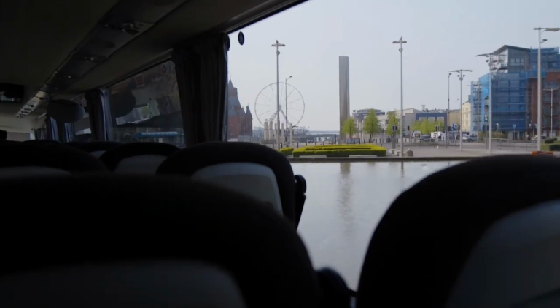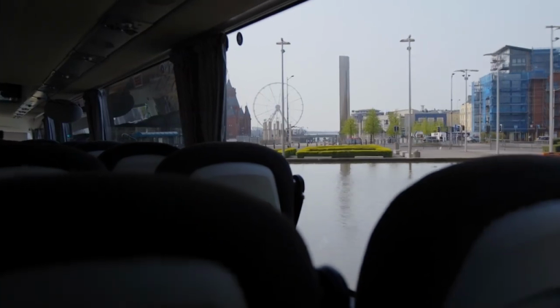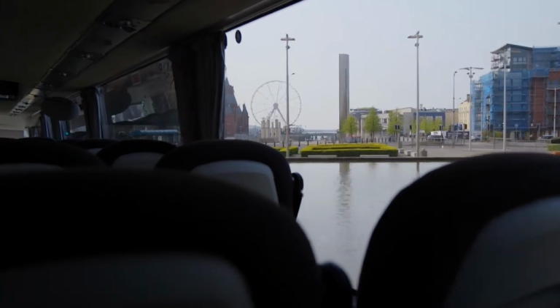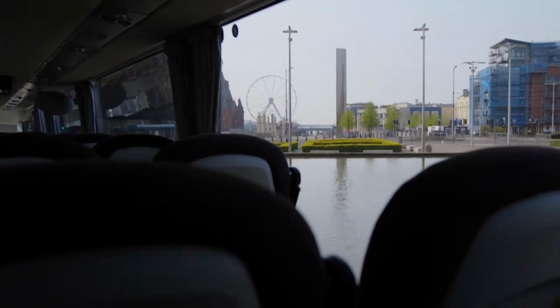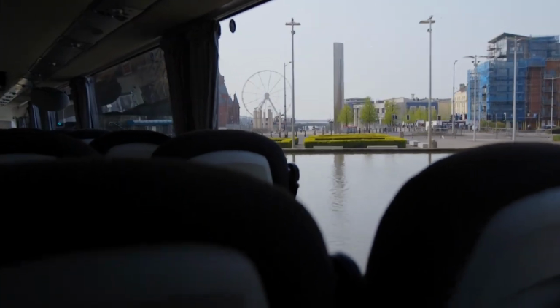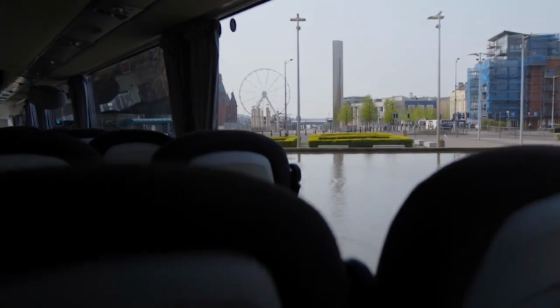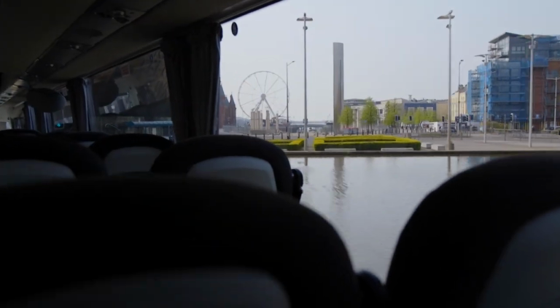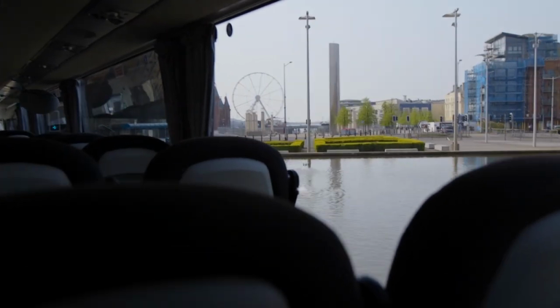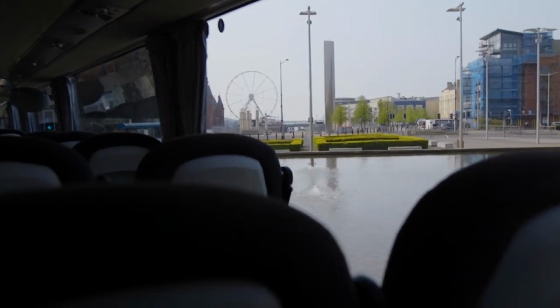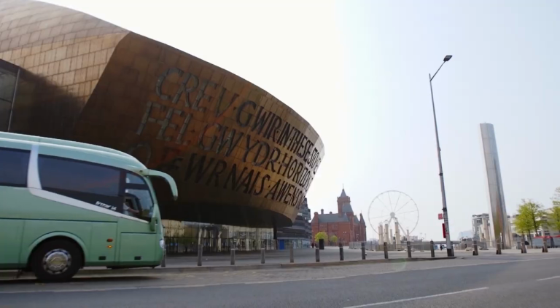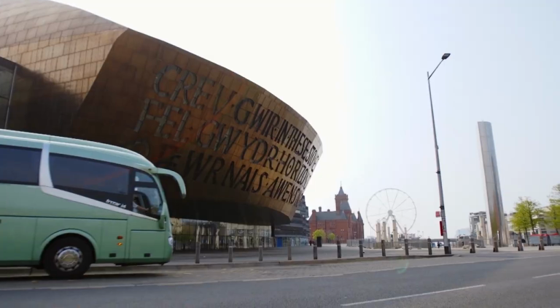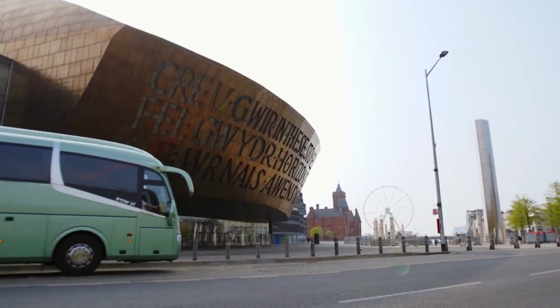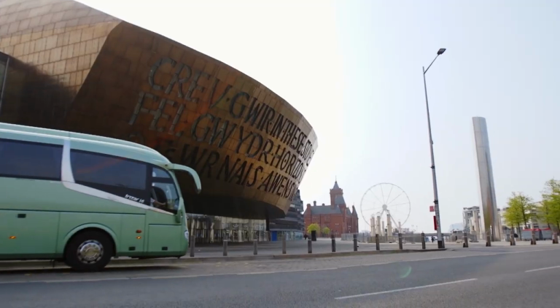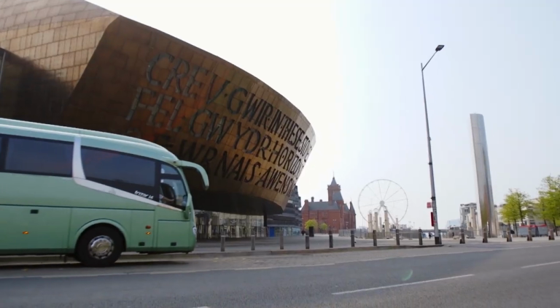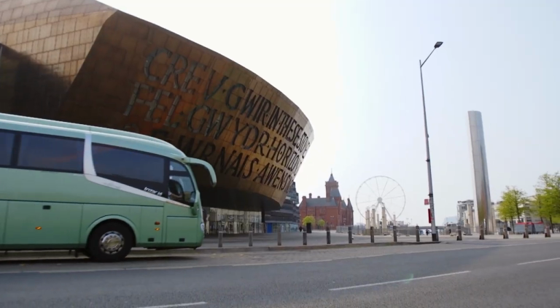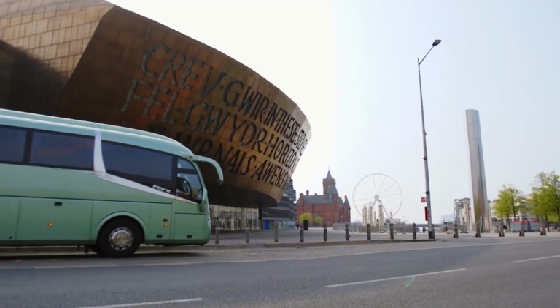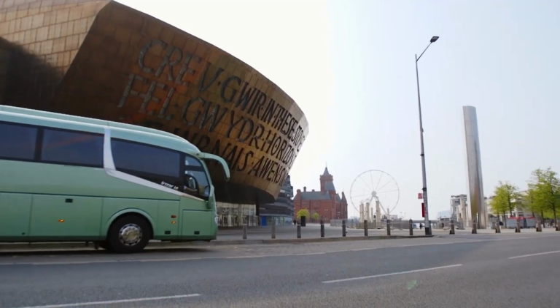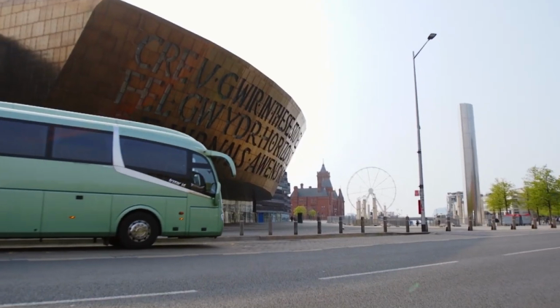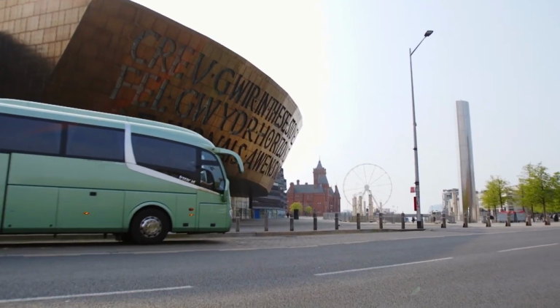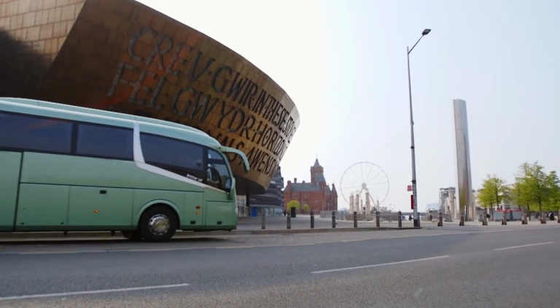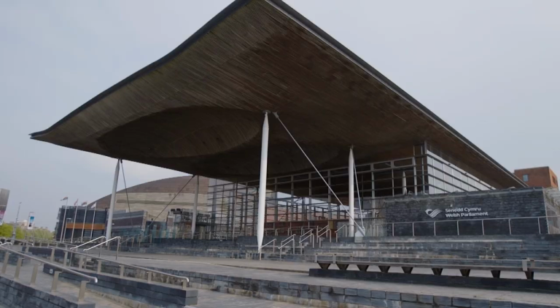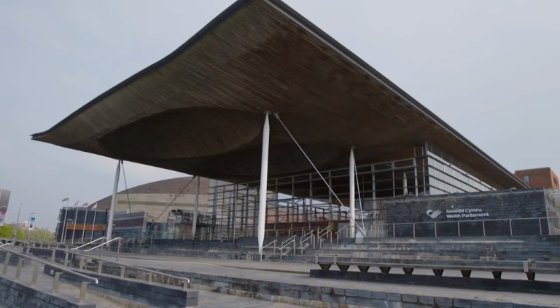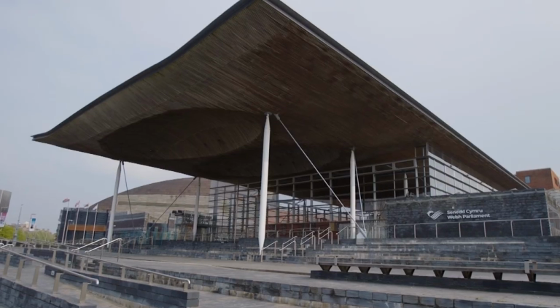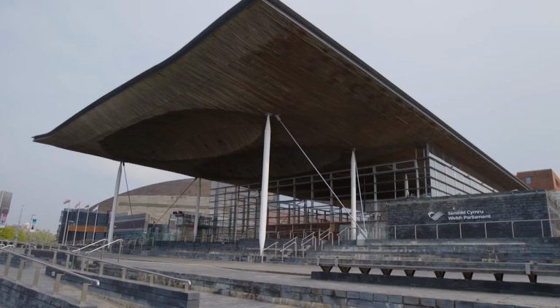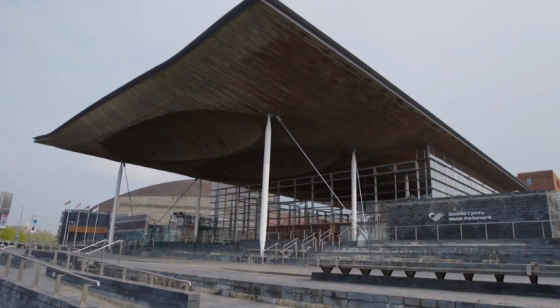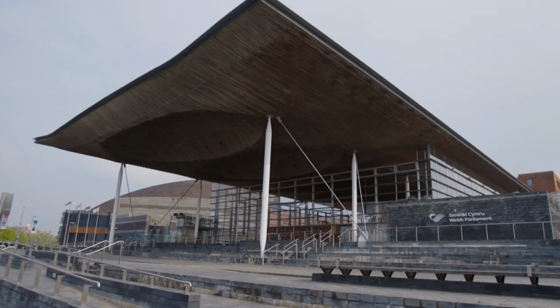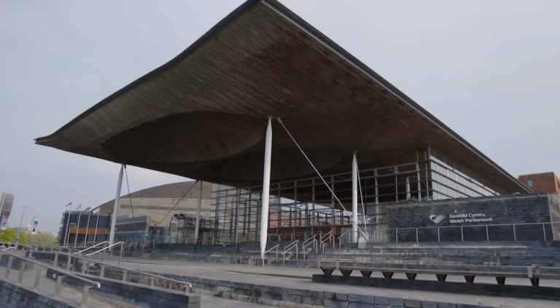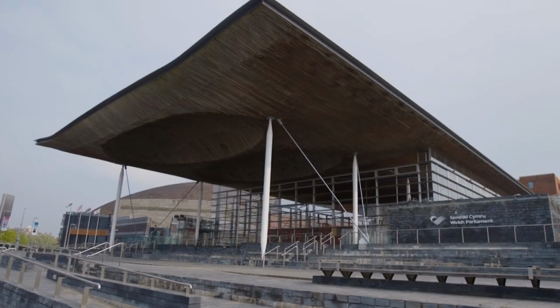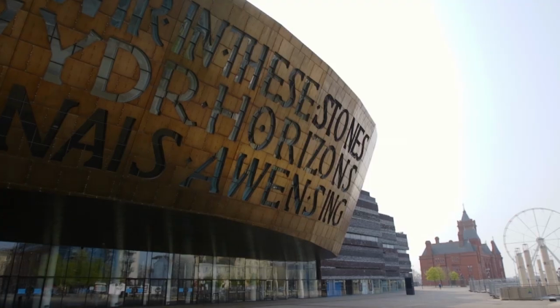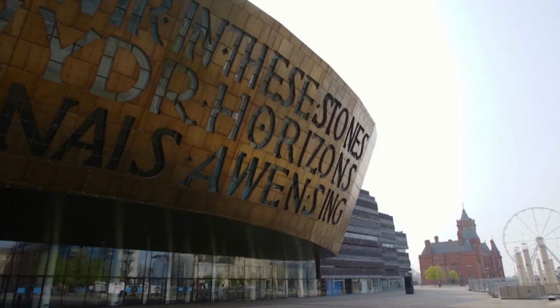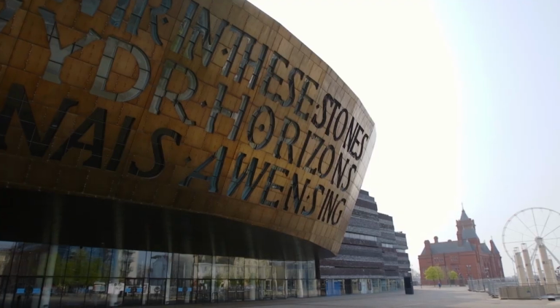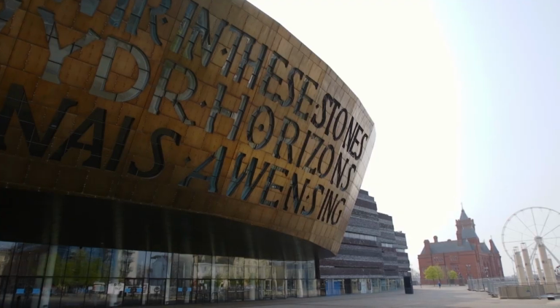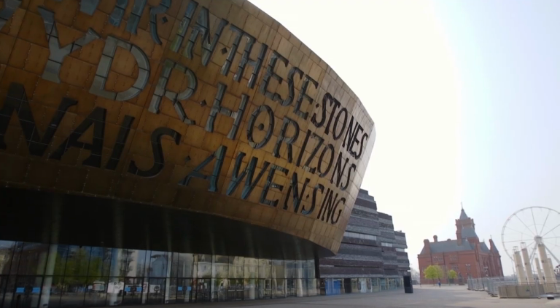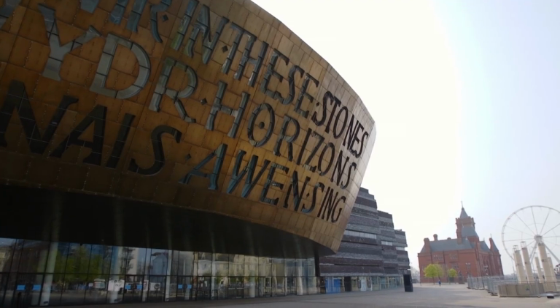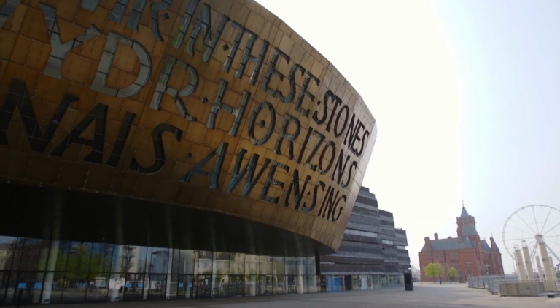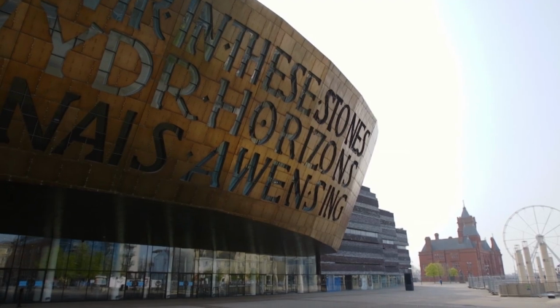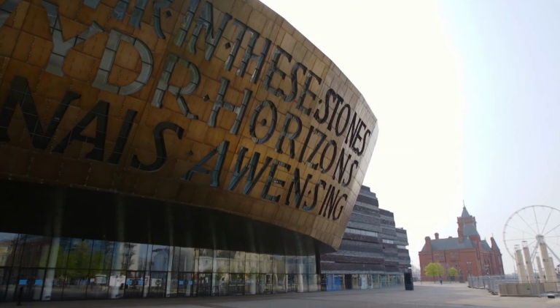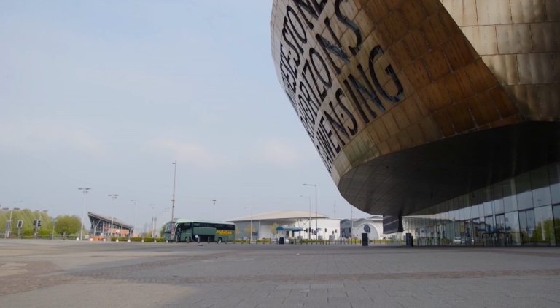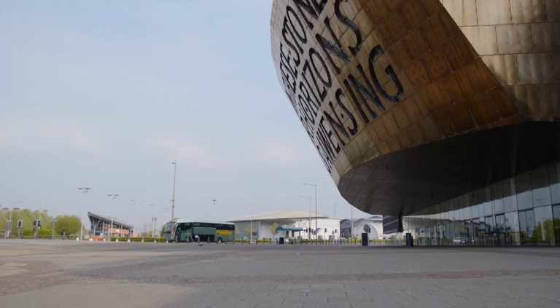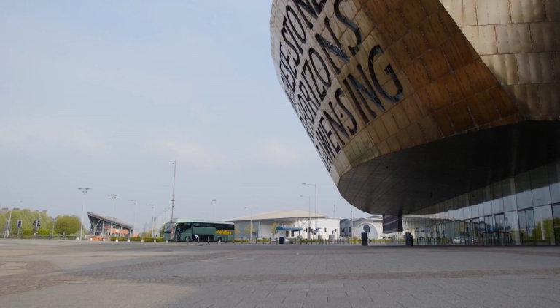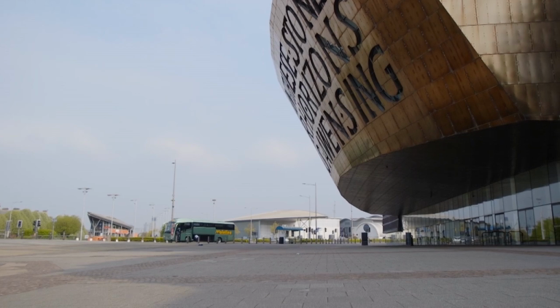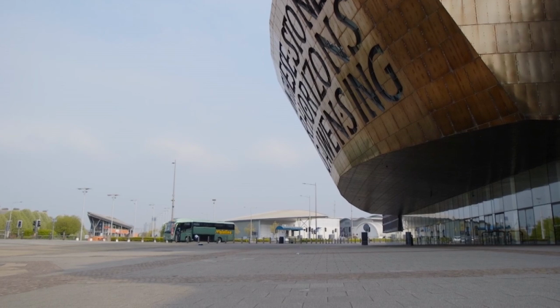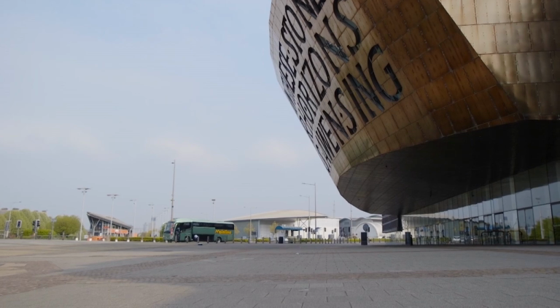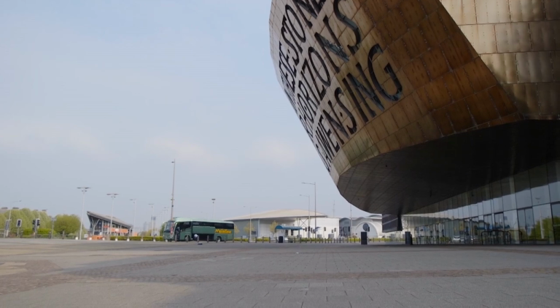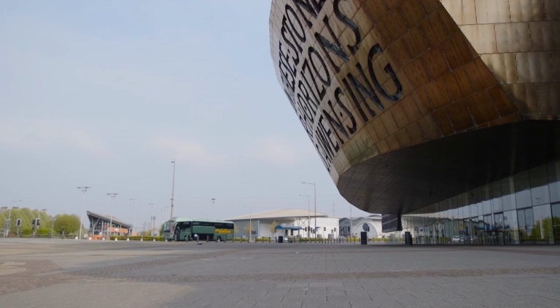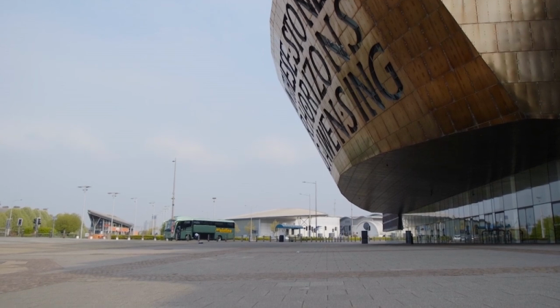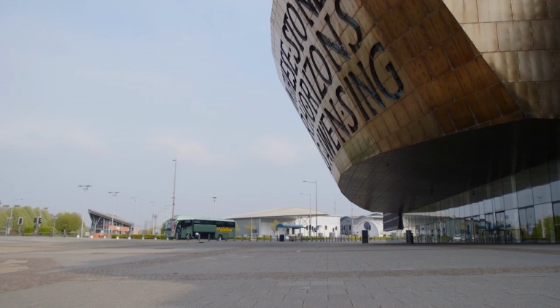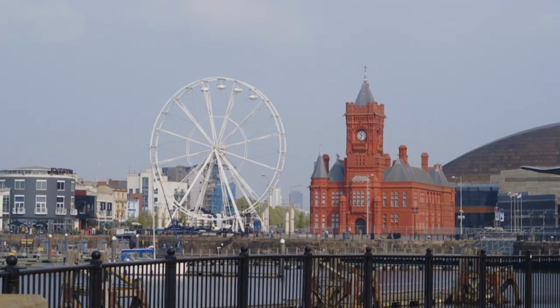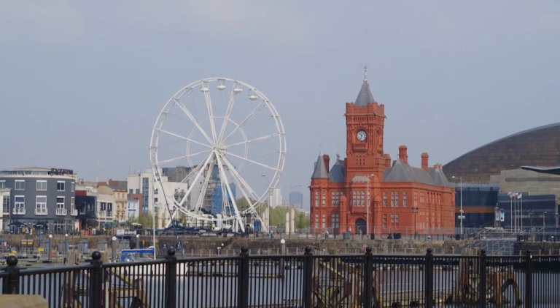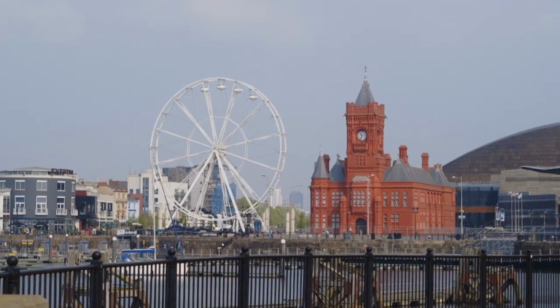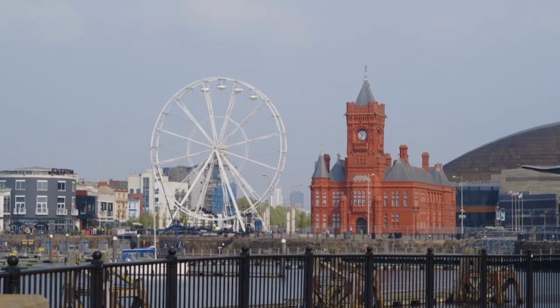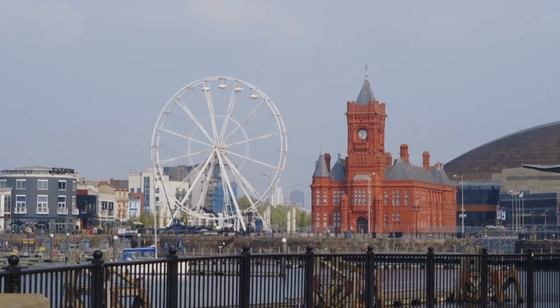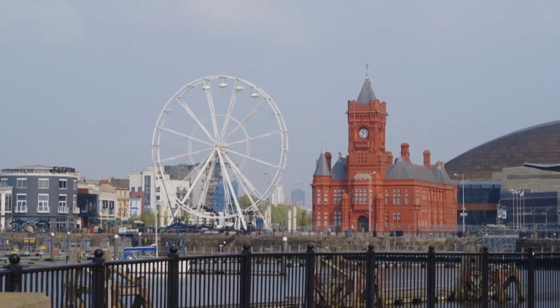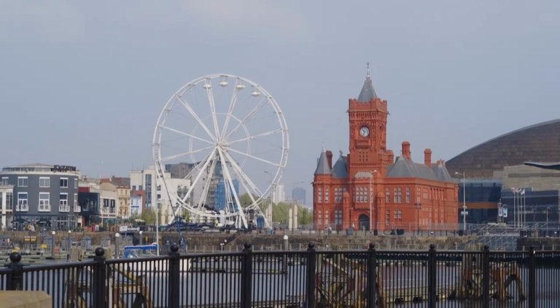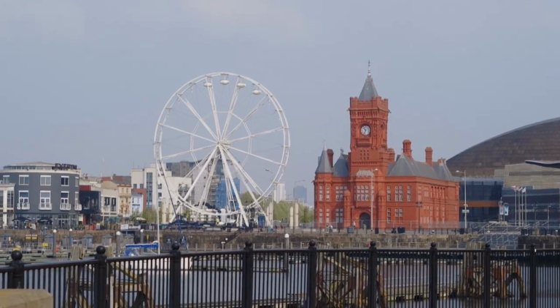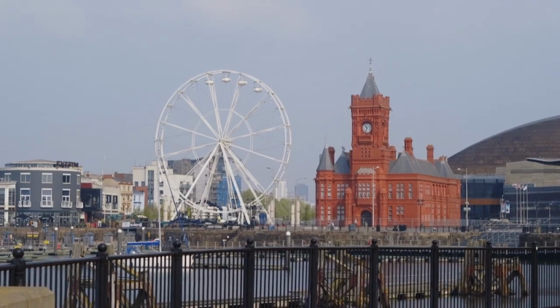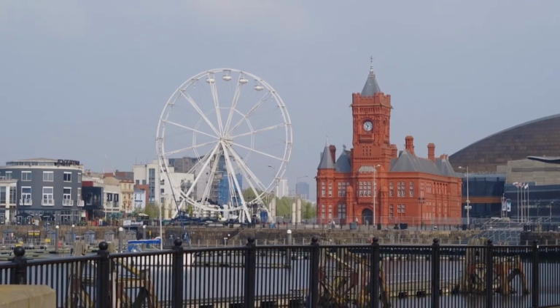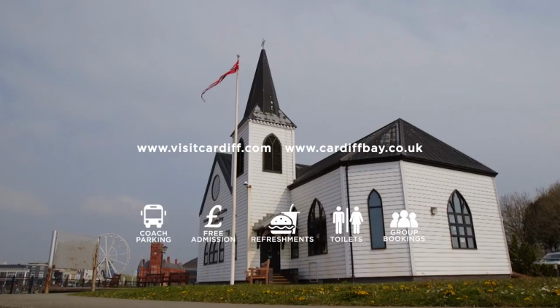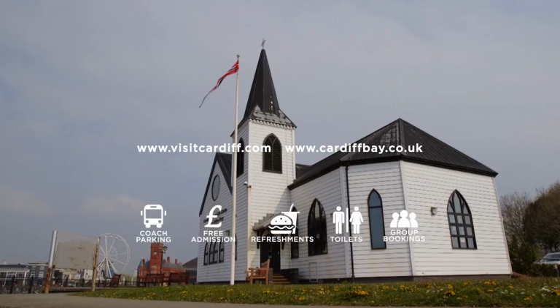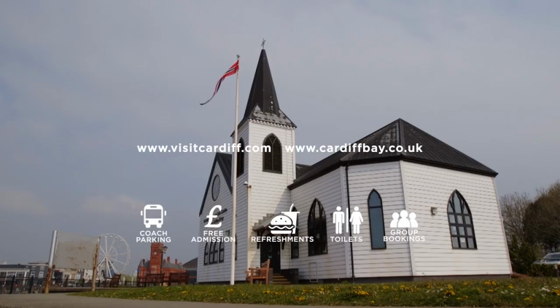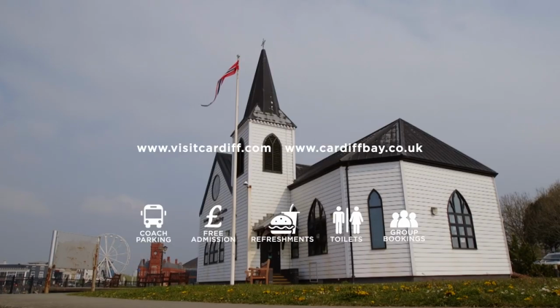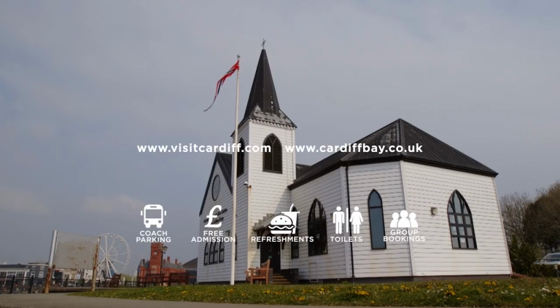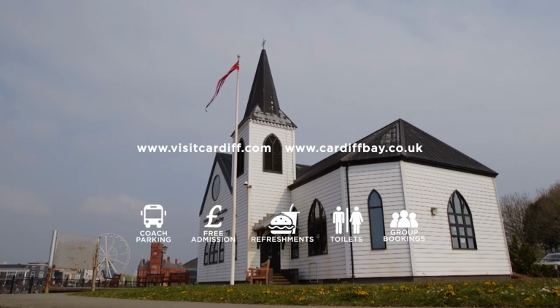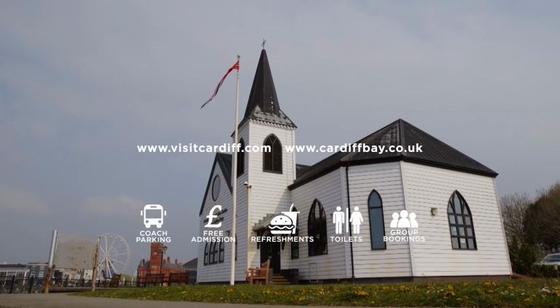Cardiff Bay is the modern home to the Welsh Senedd, the Millennium Centre, great water sports, and a great place for groups to stop and eat.